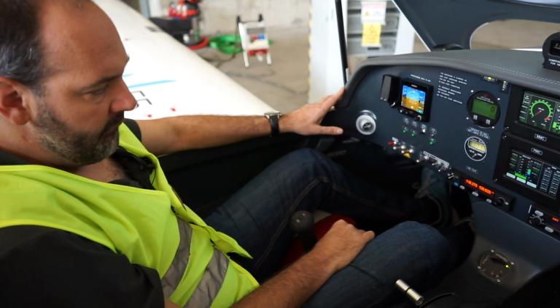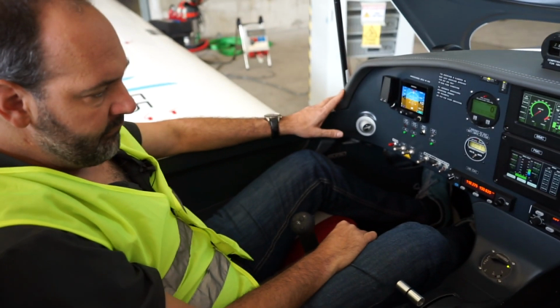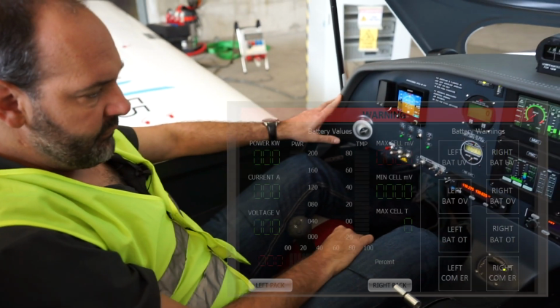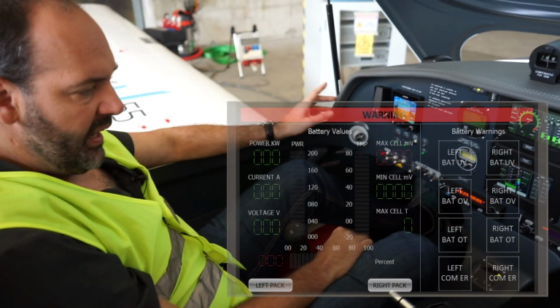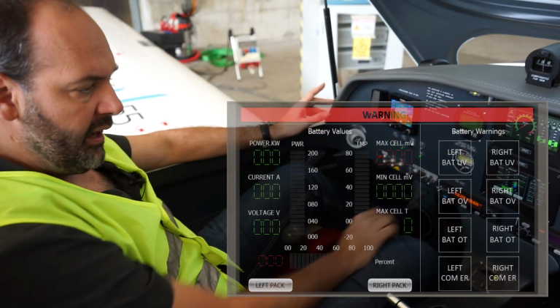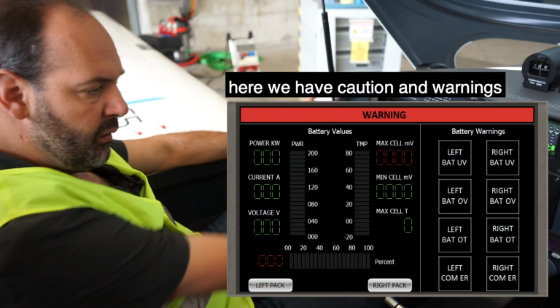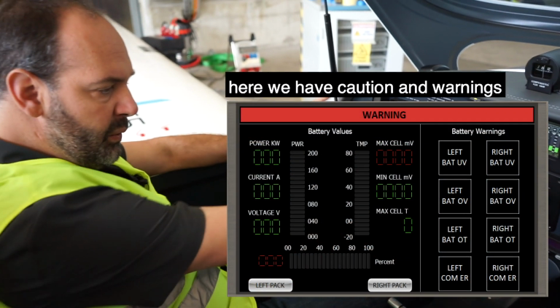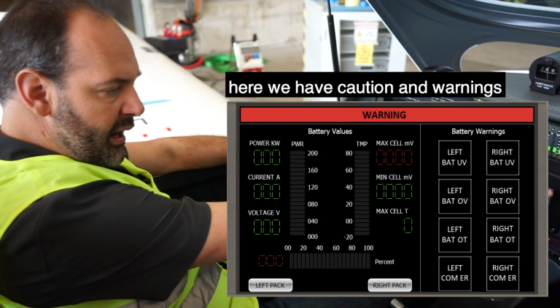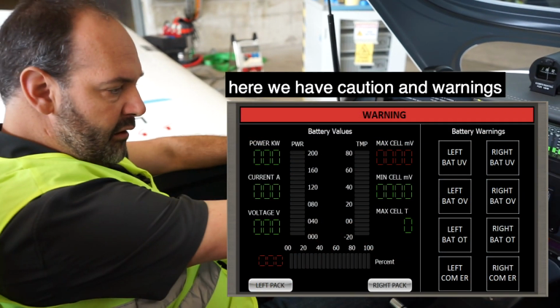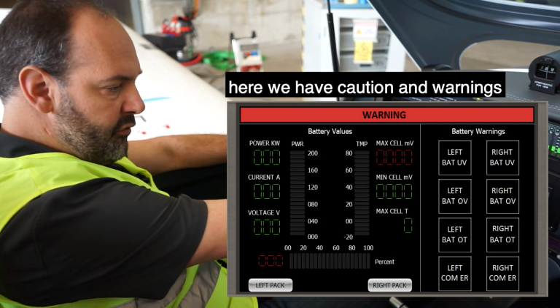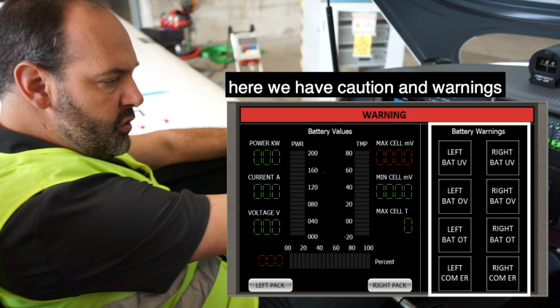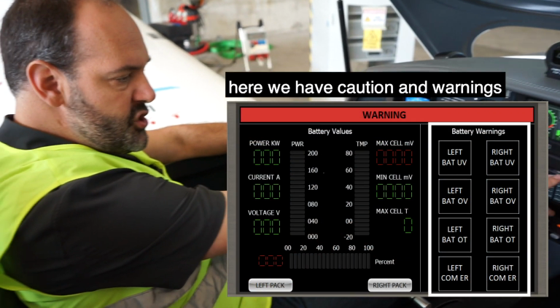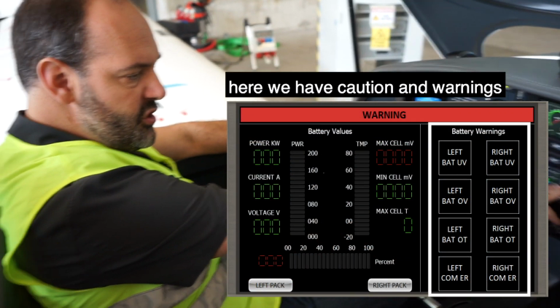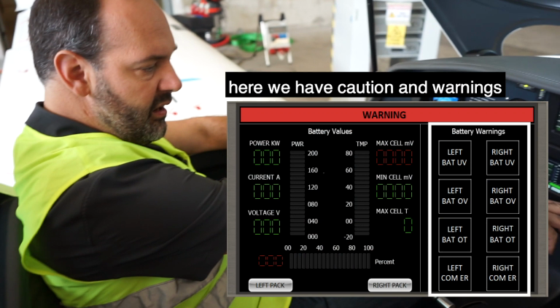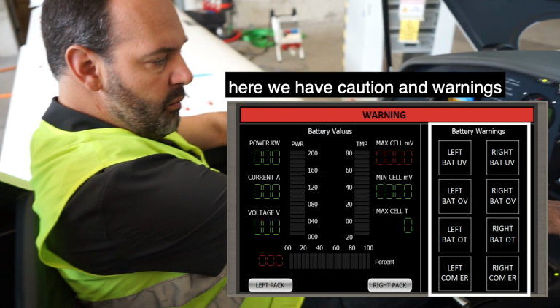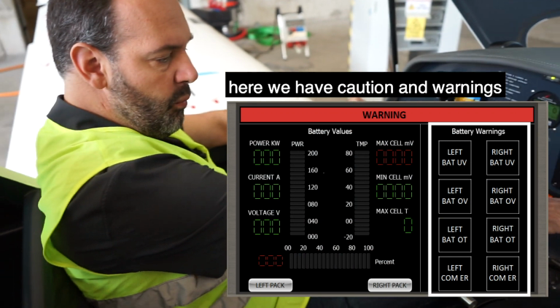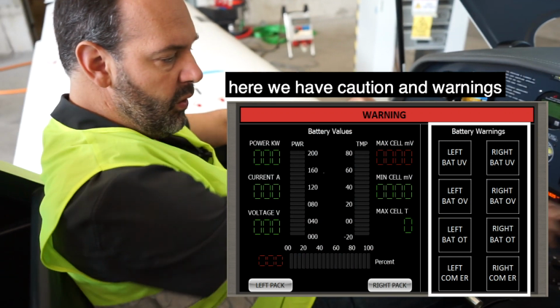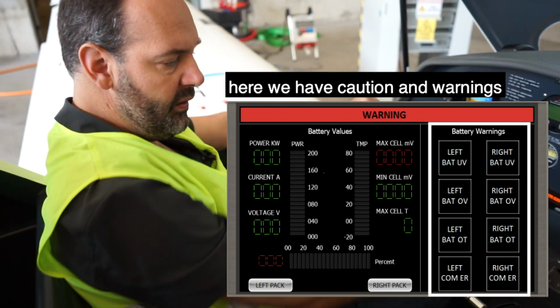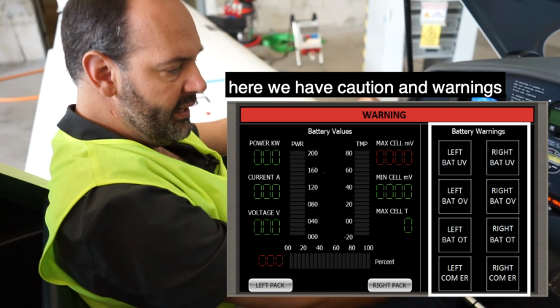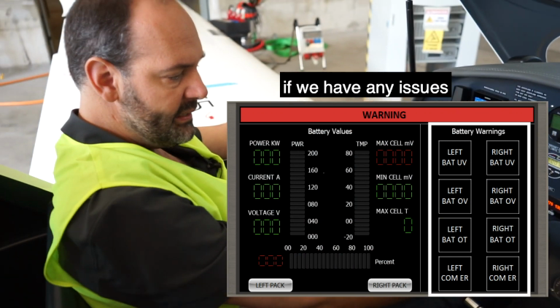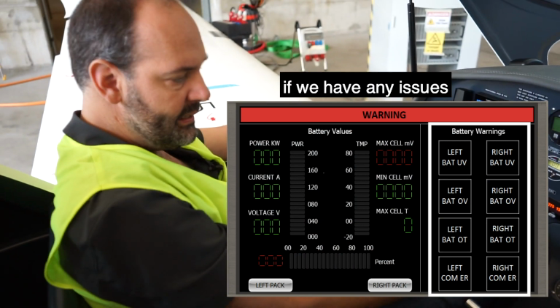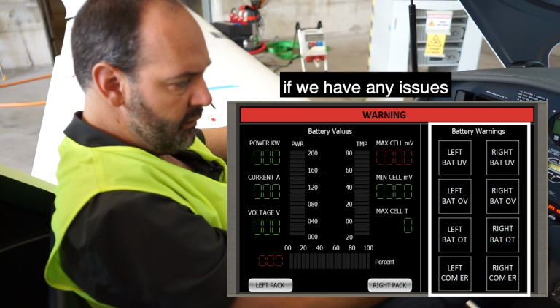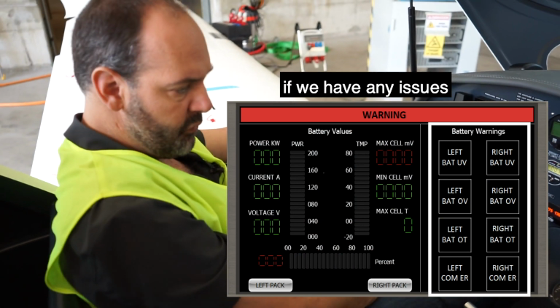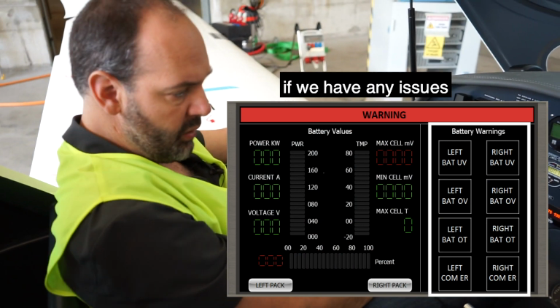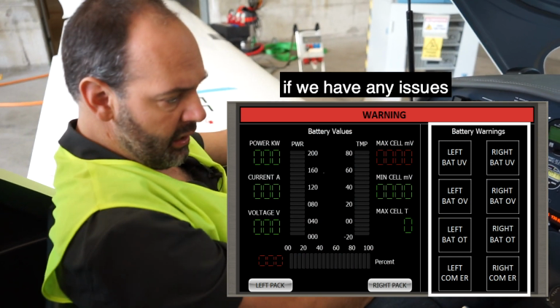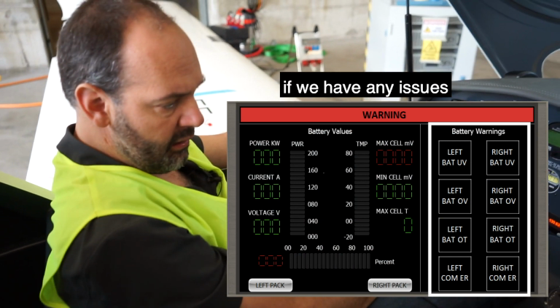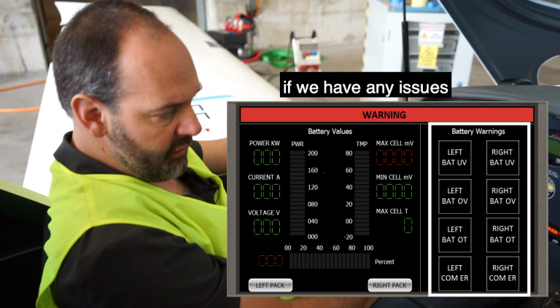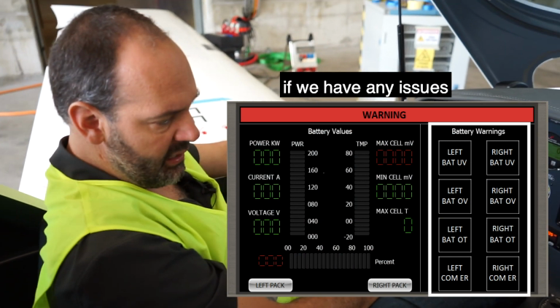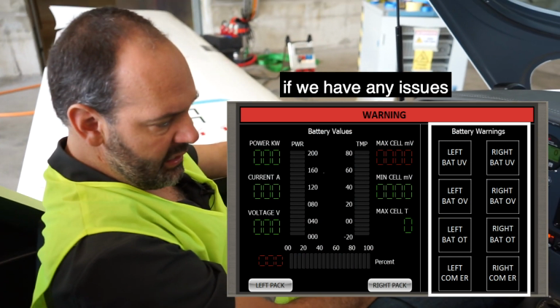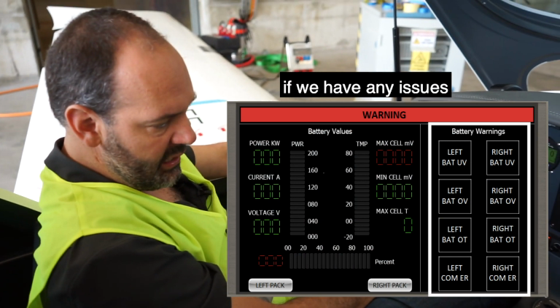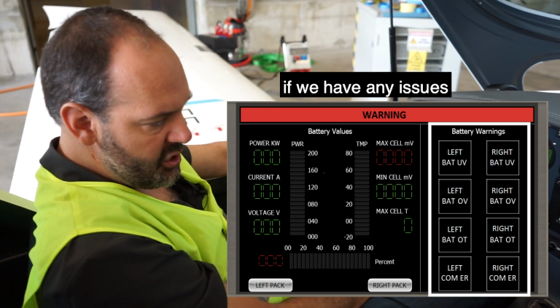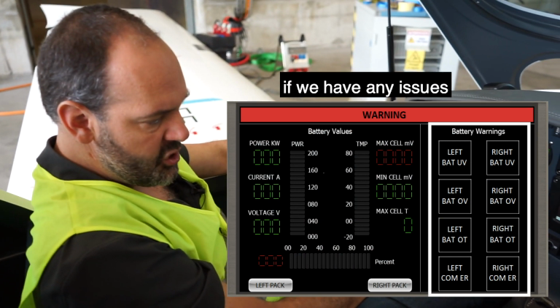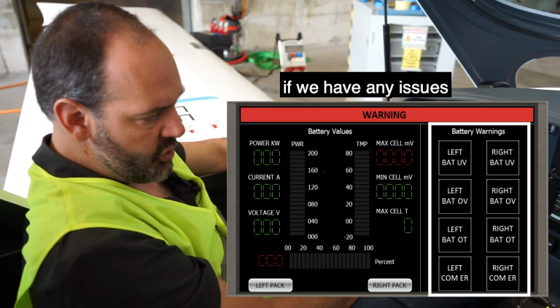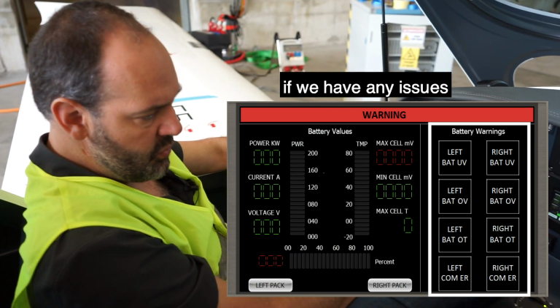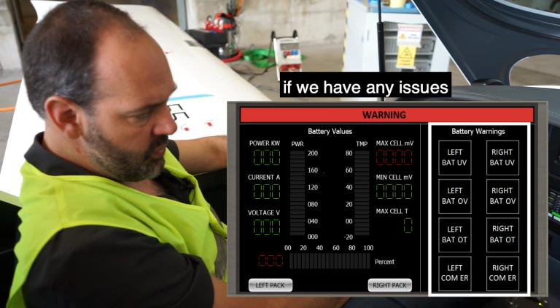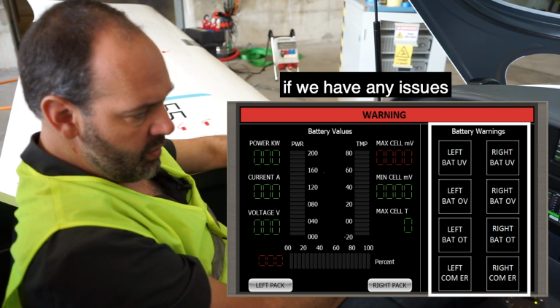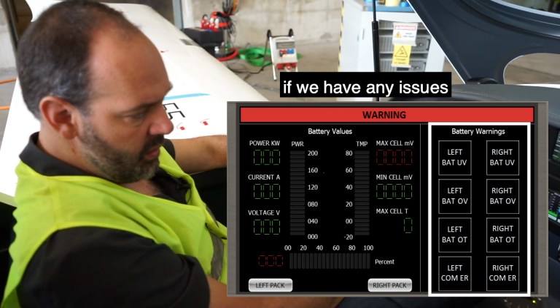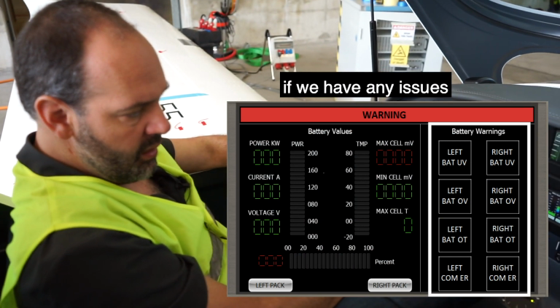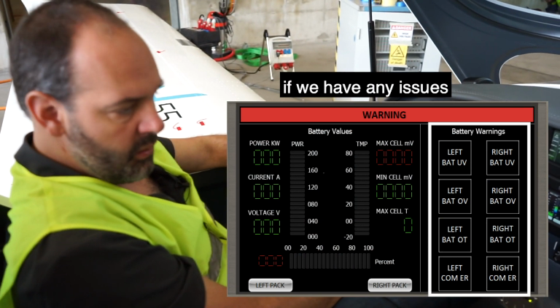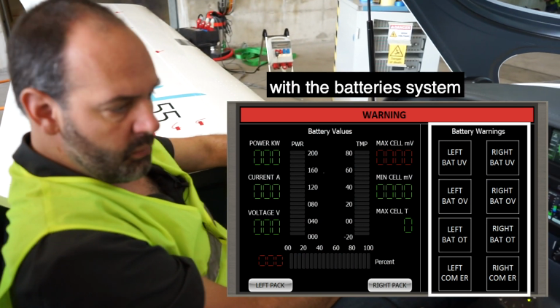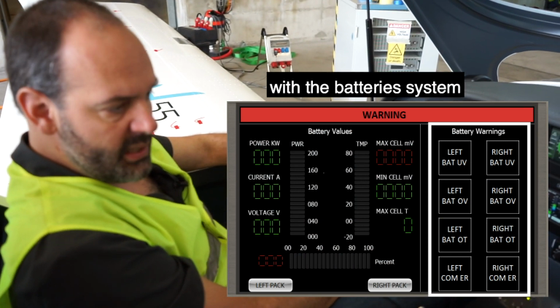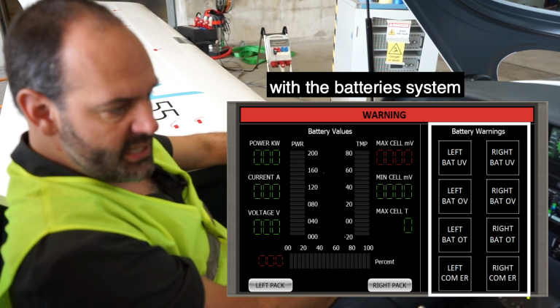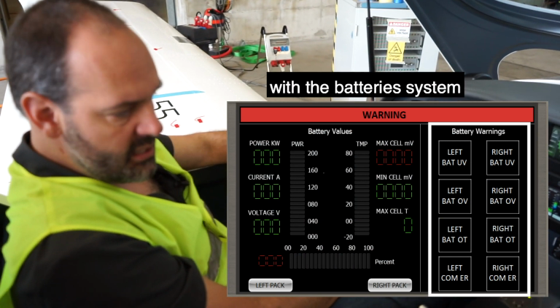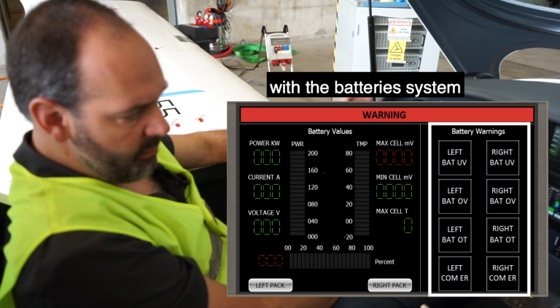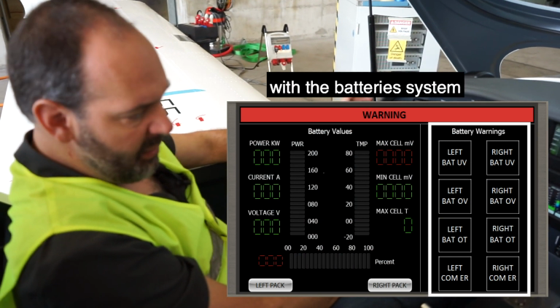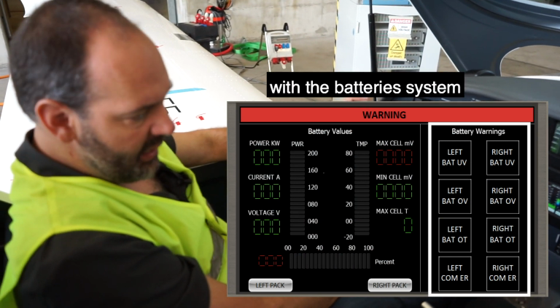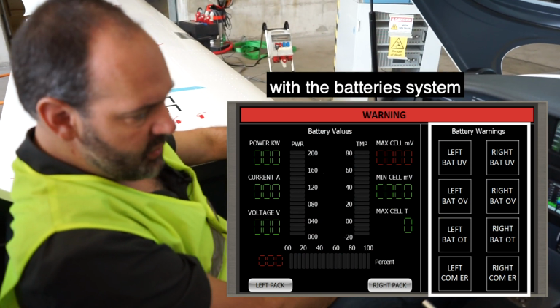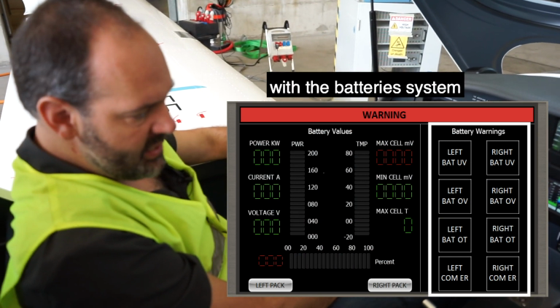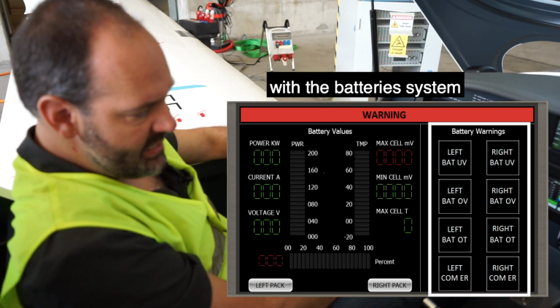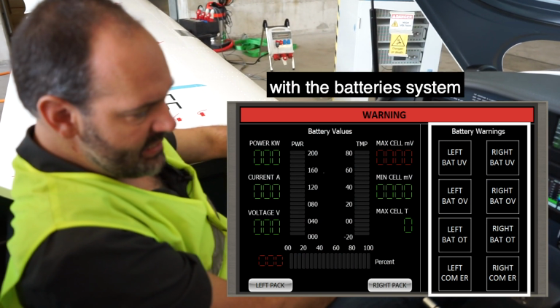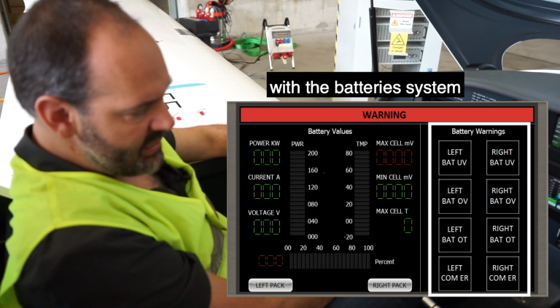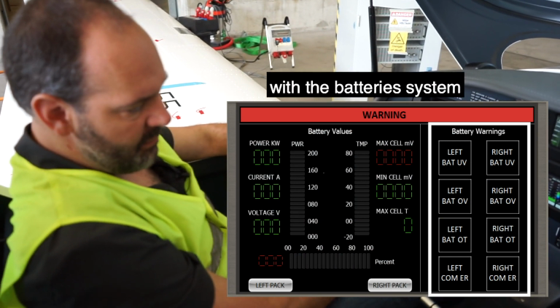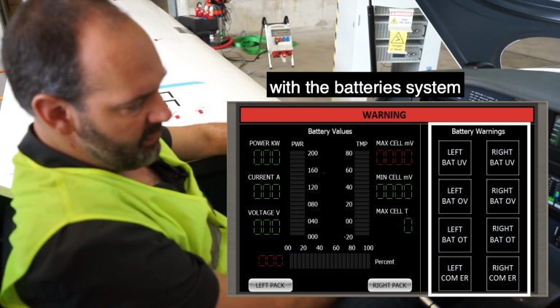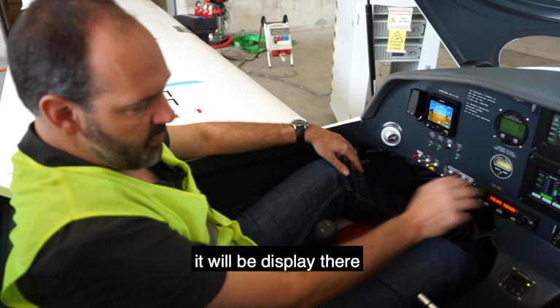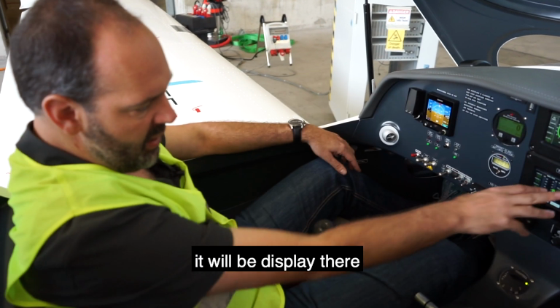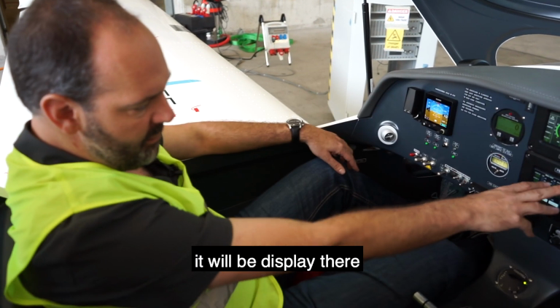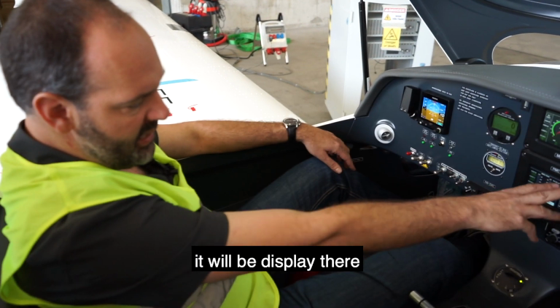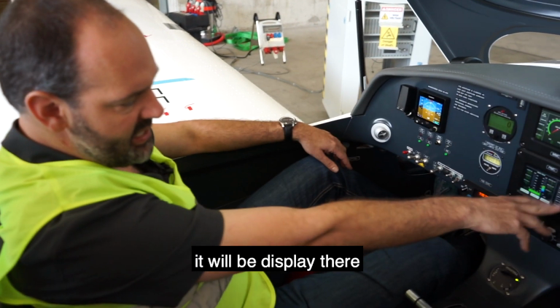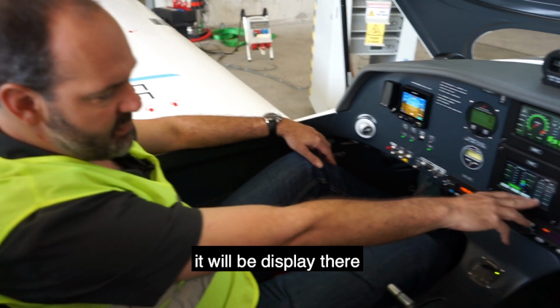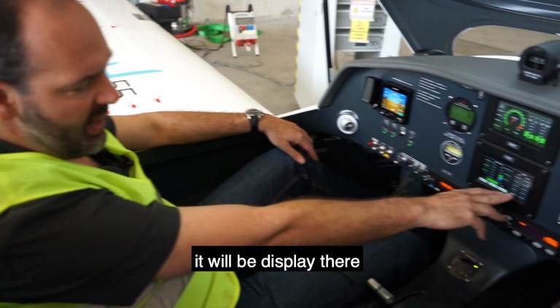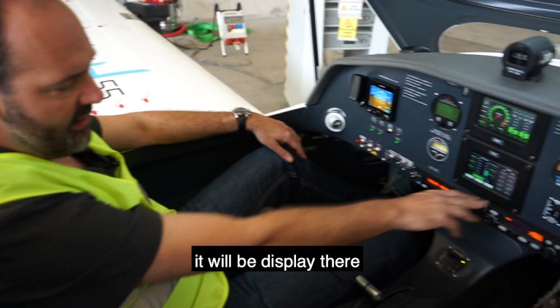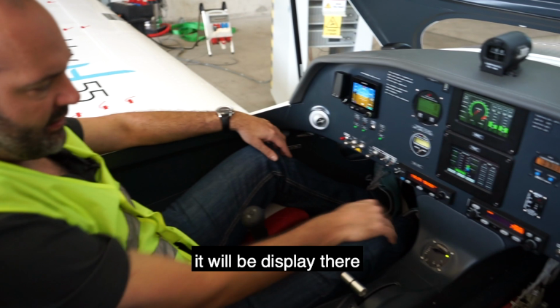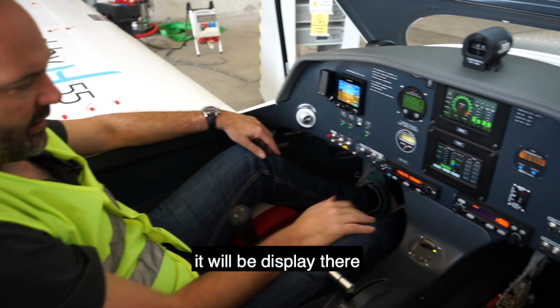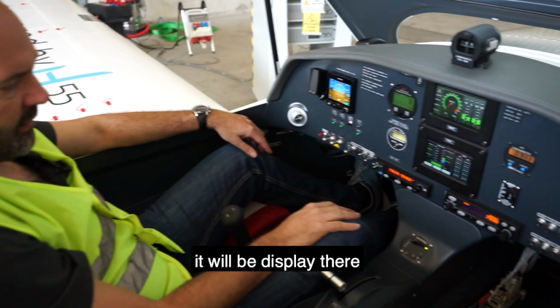Here we have caution and warnings. If we have any issue with the battery system, it will be displayed there.